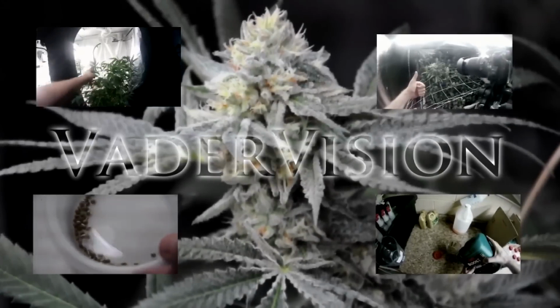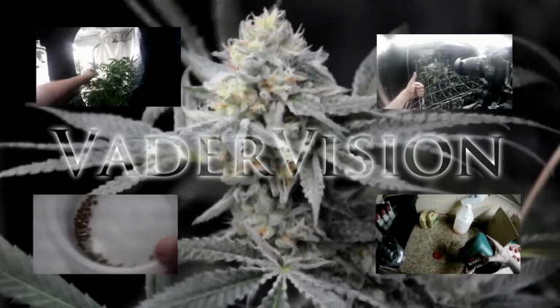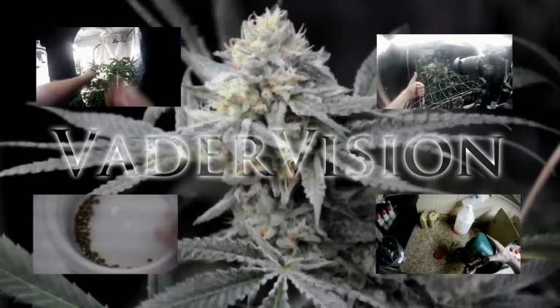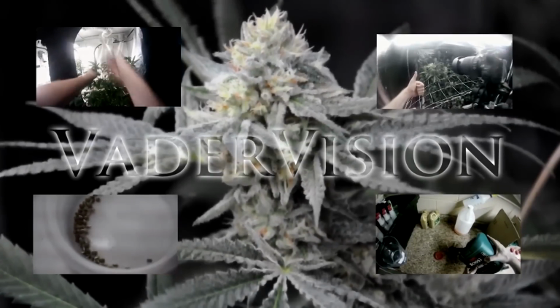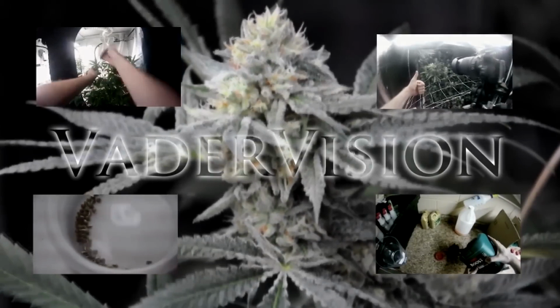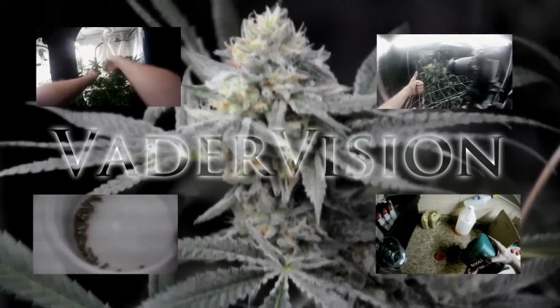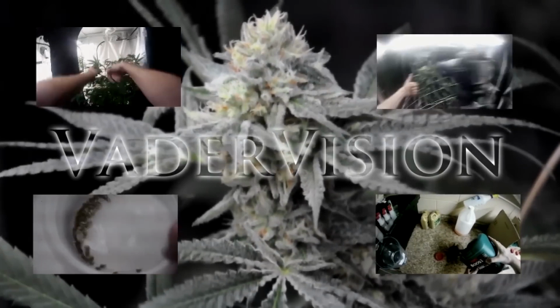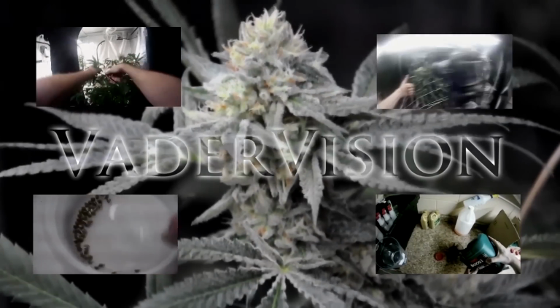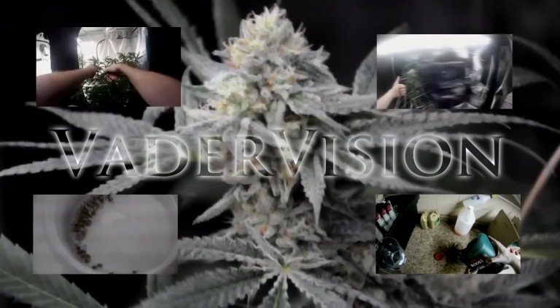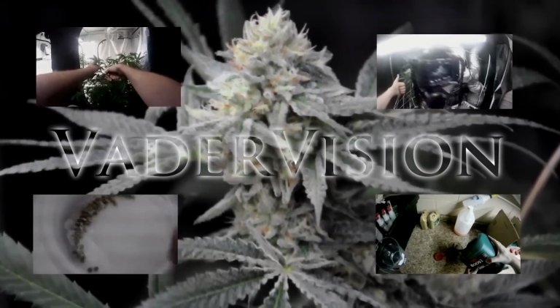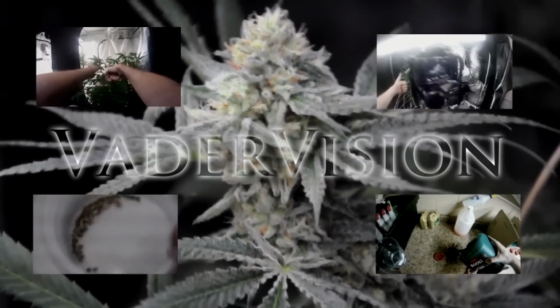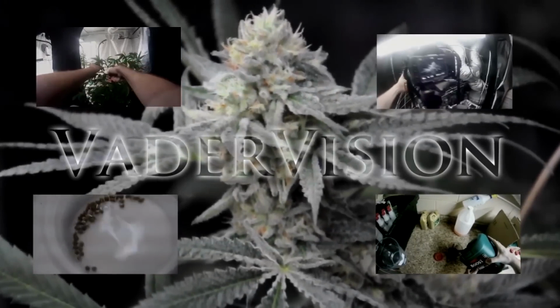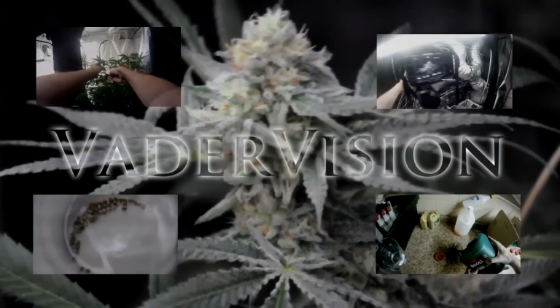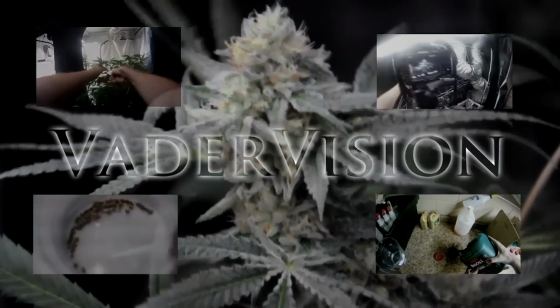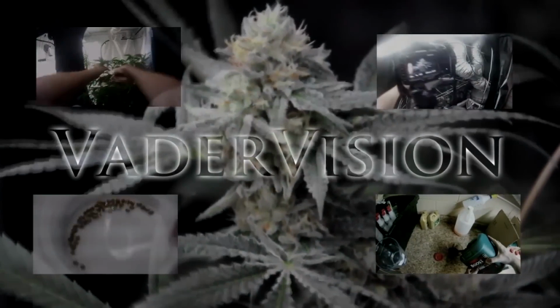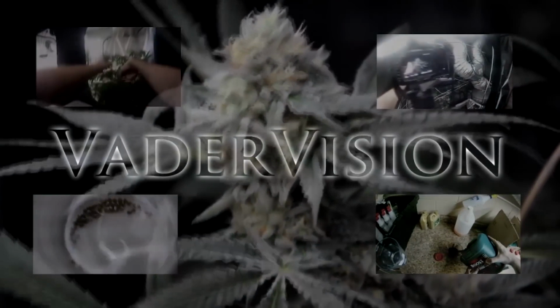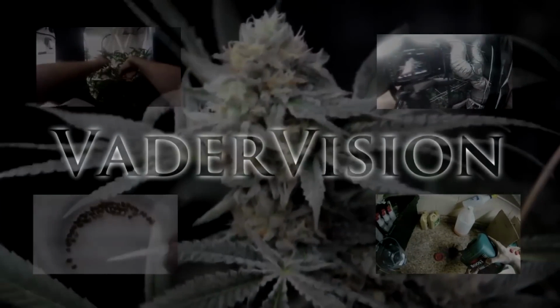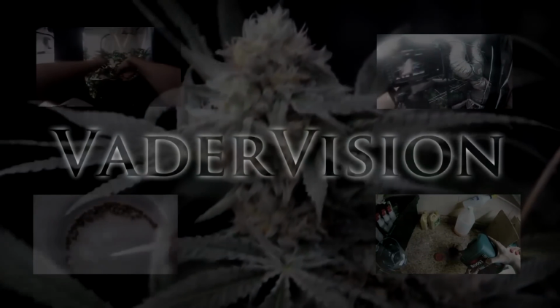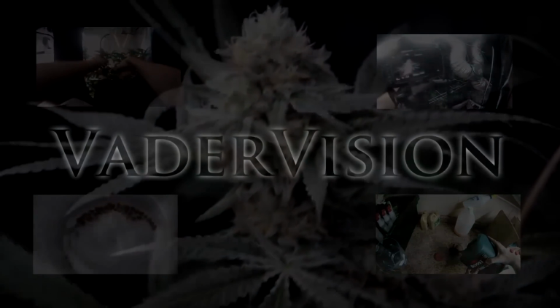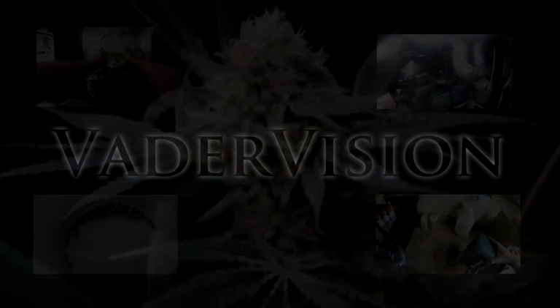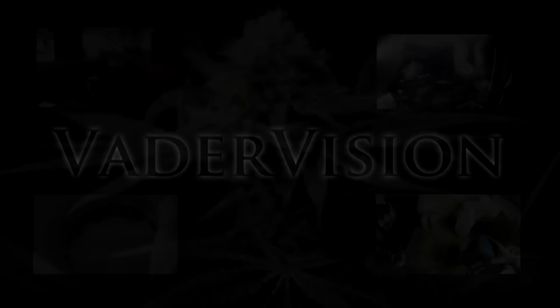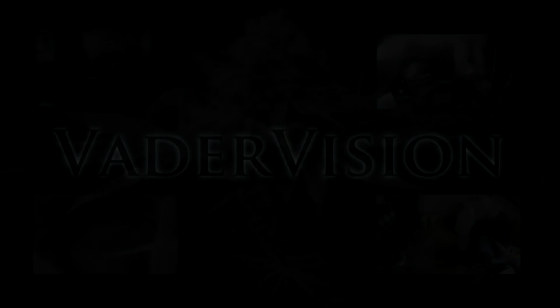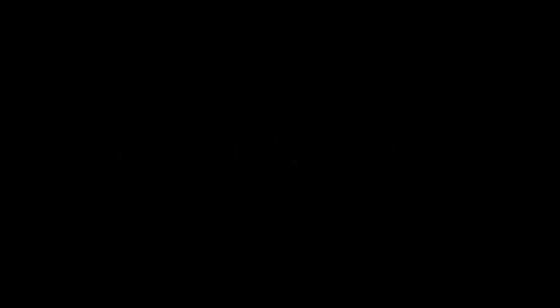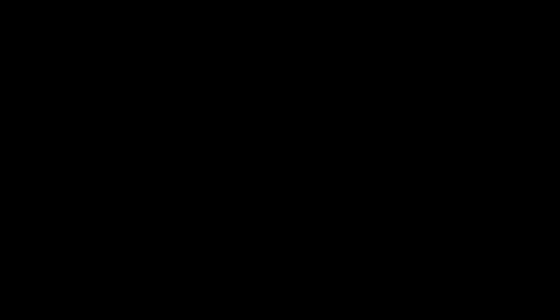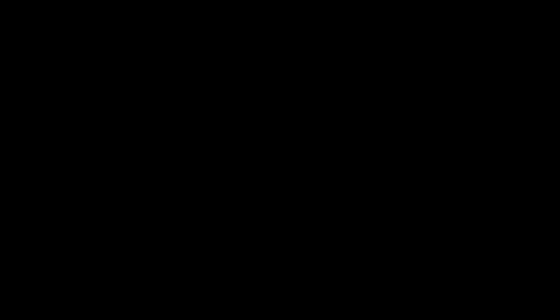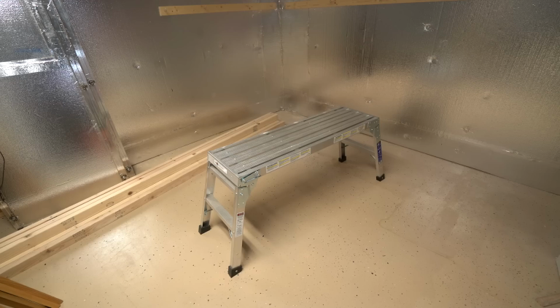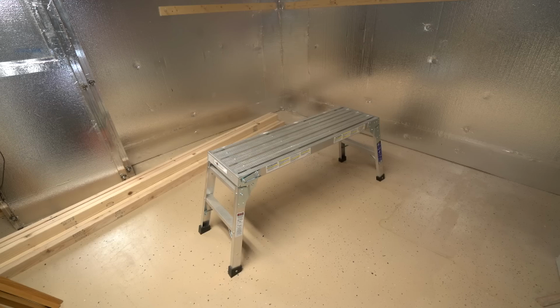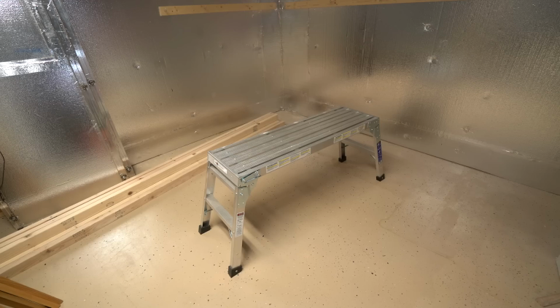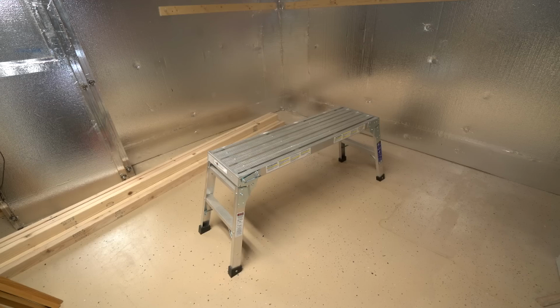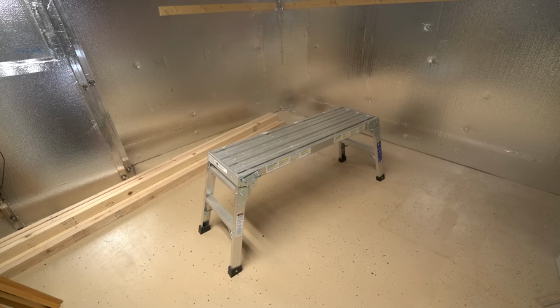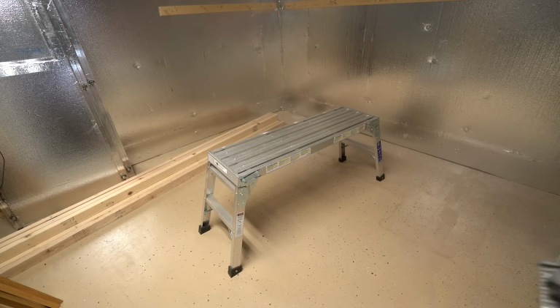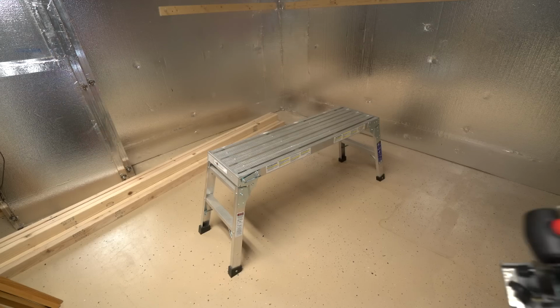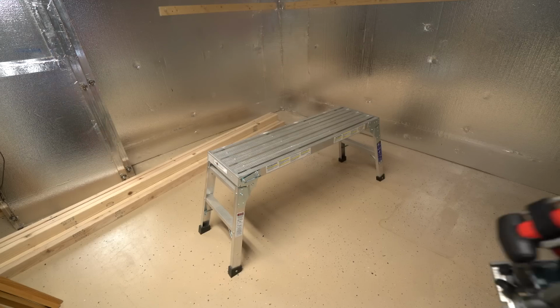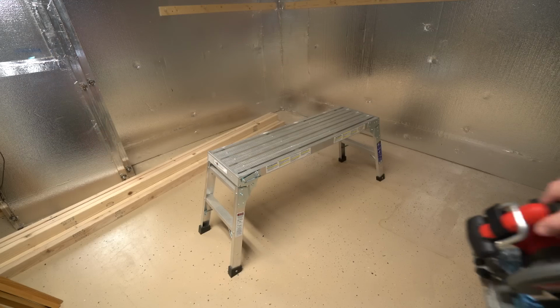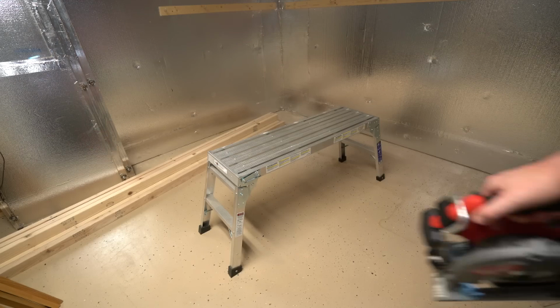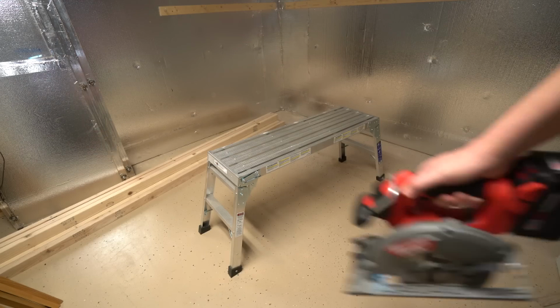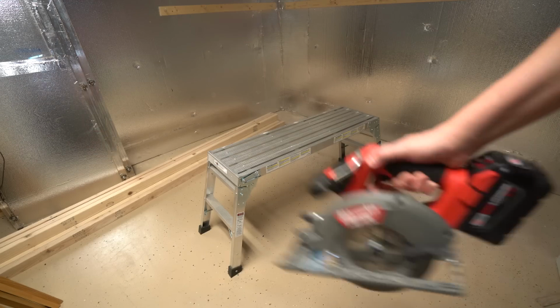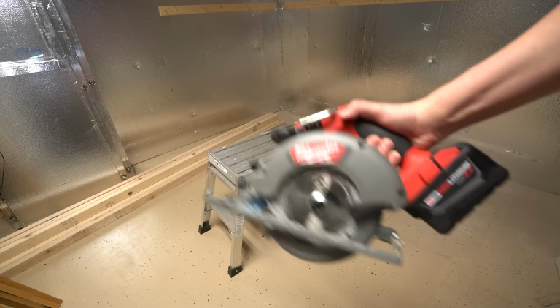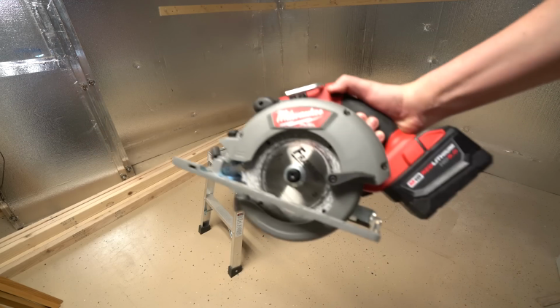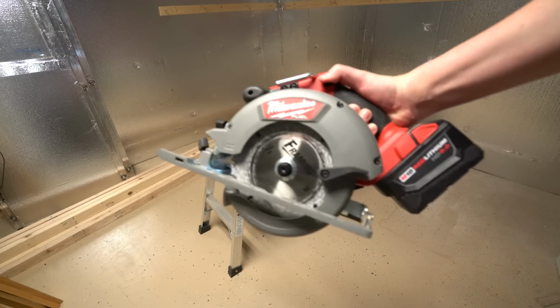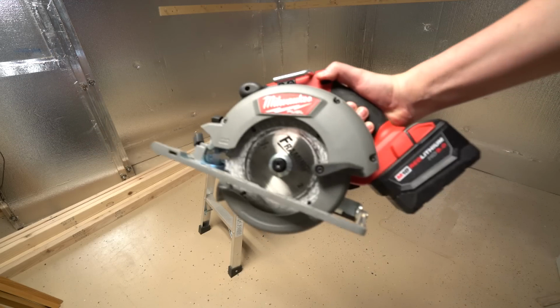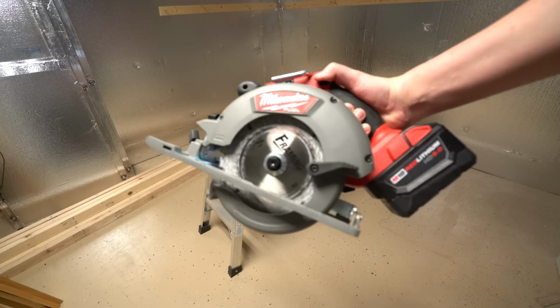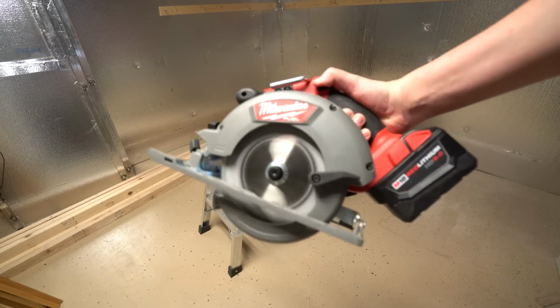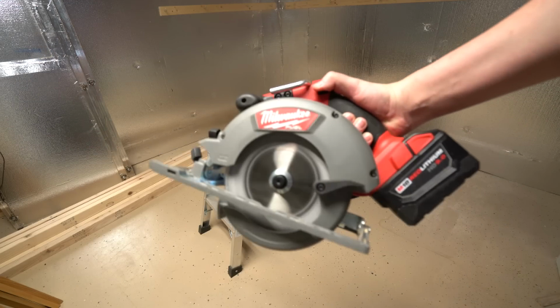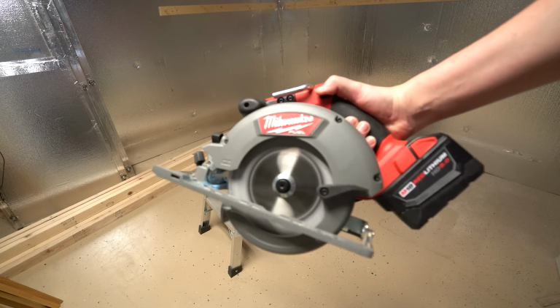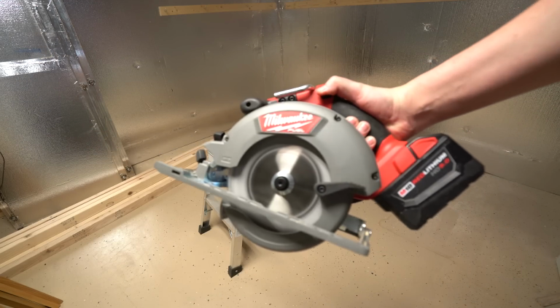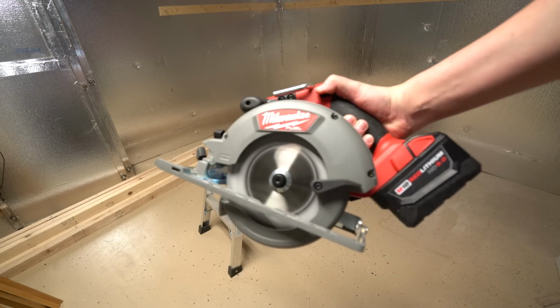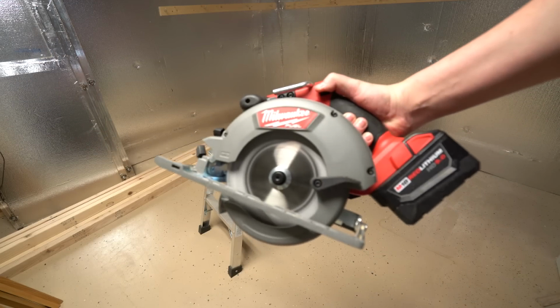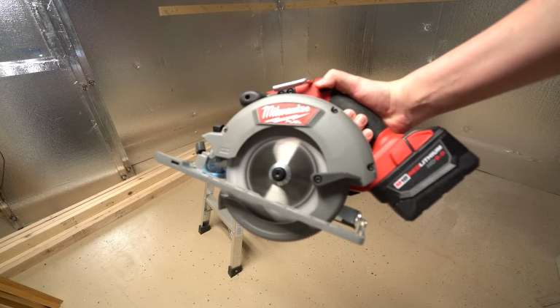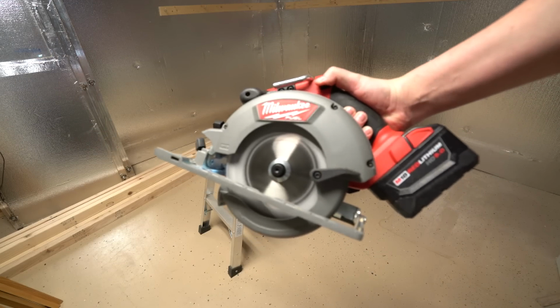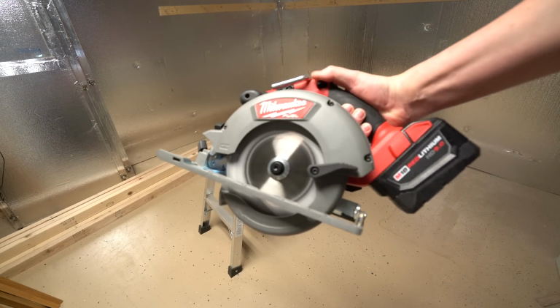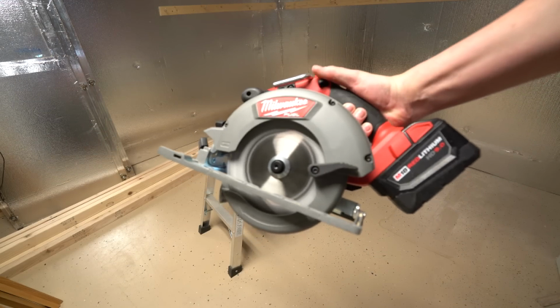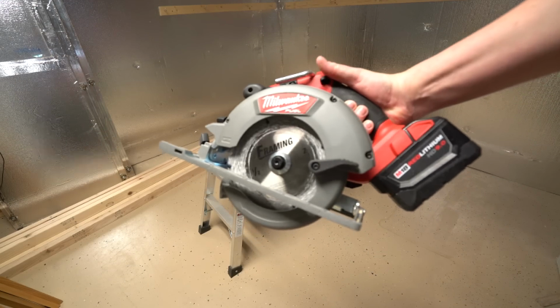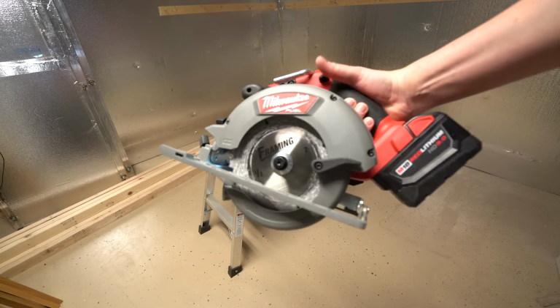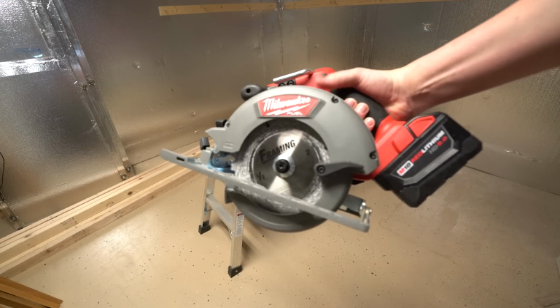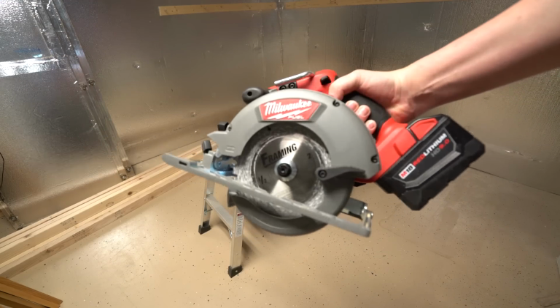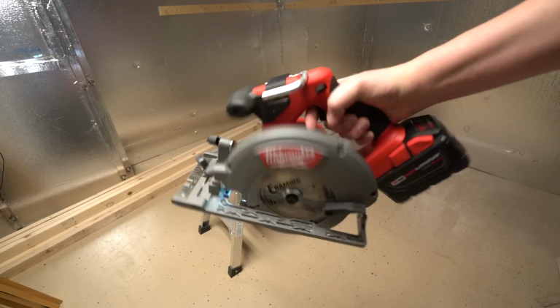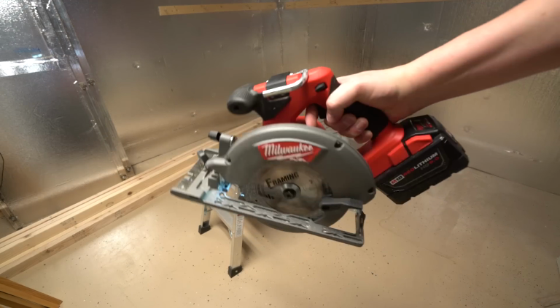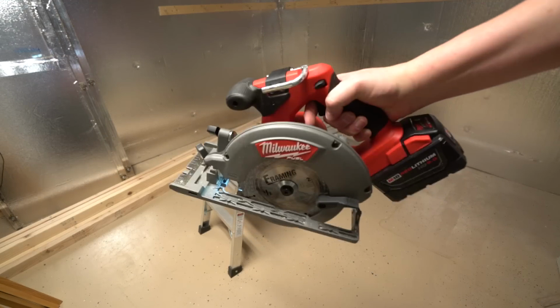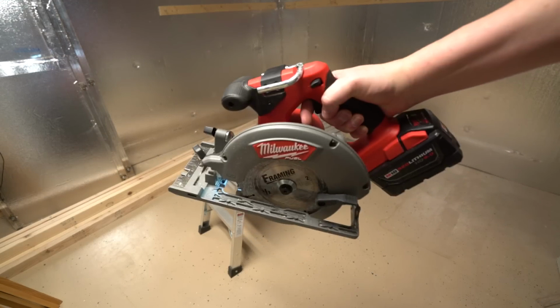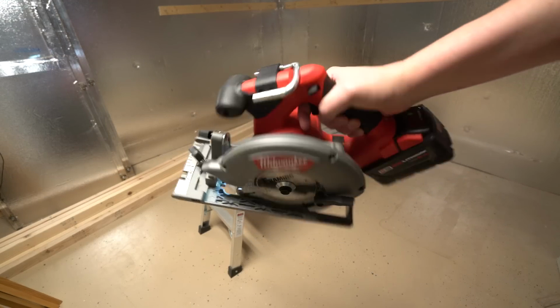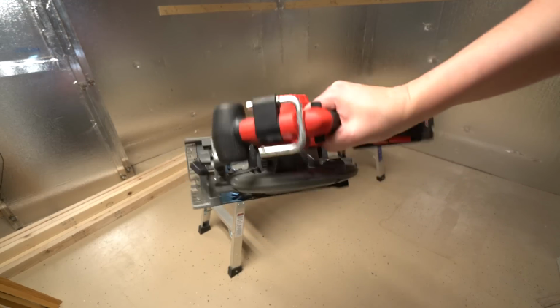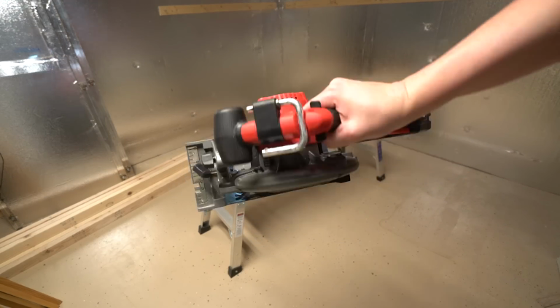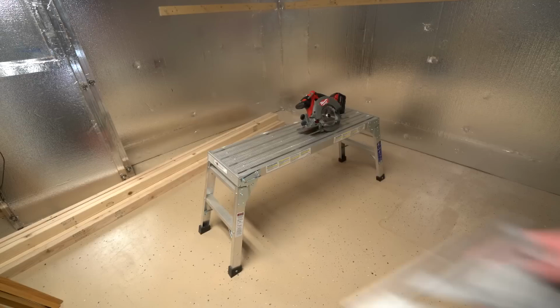Welcome back to VaderVision. Today we are just doing a straight tutorial on how I build some simple stands for hydroponic trays.